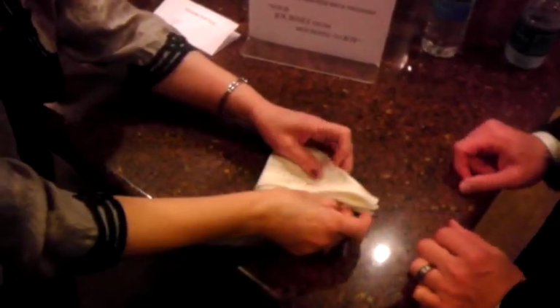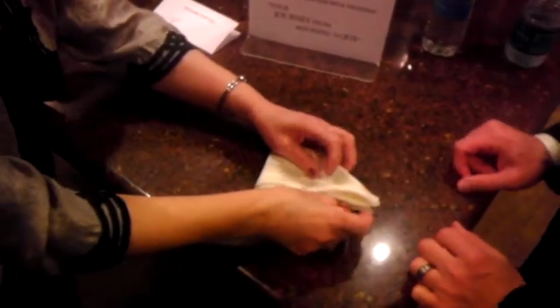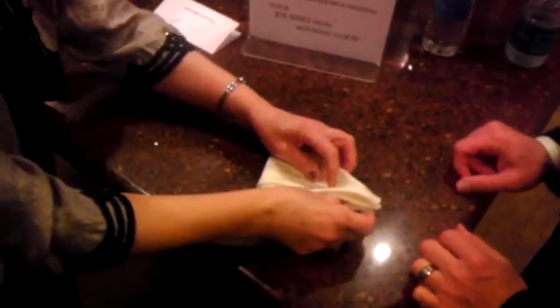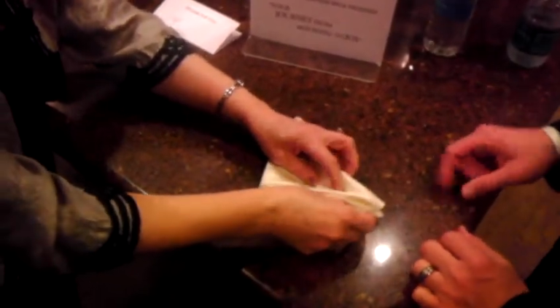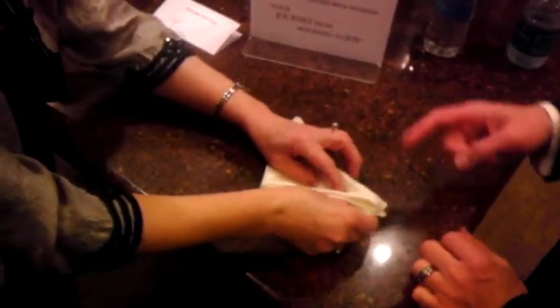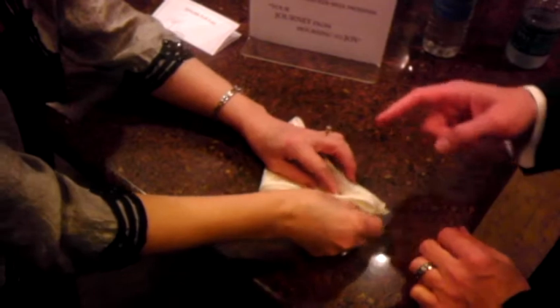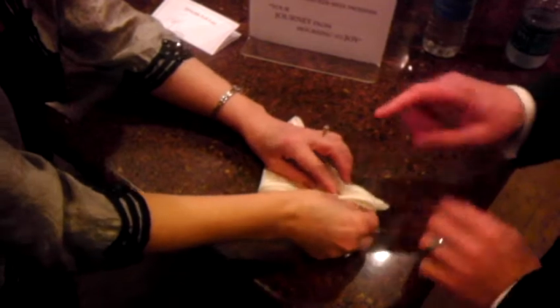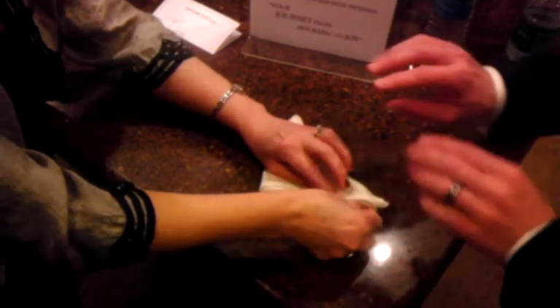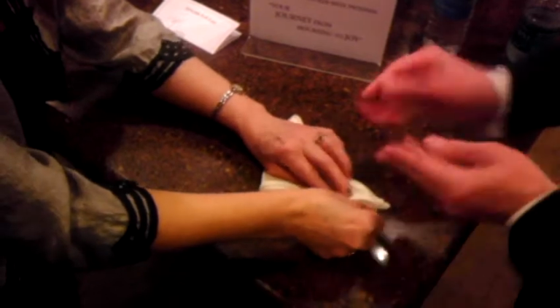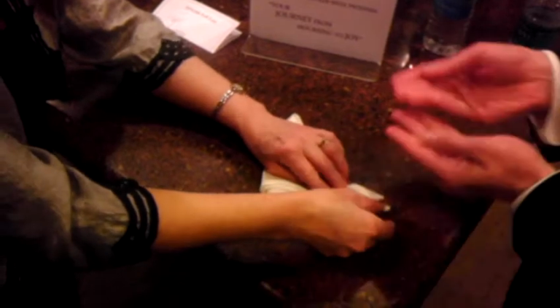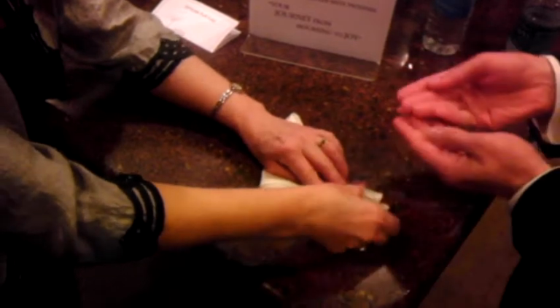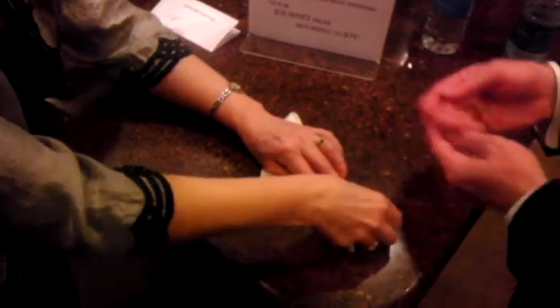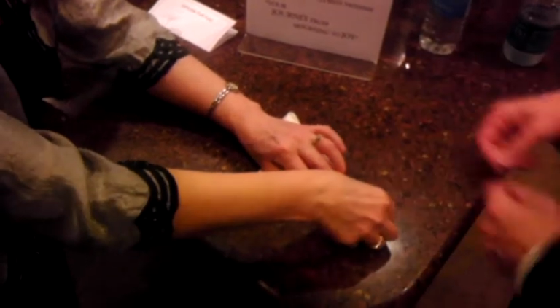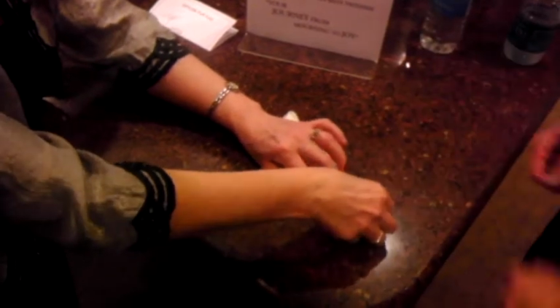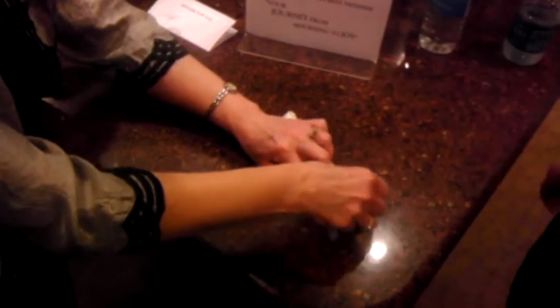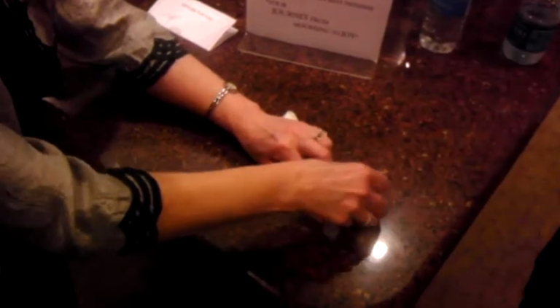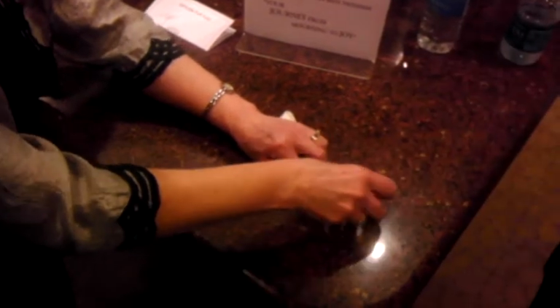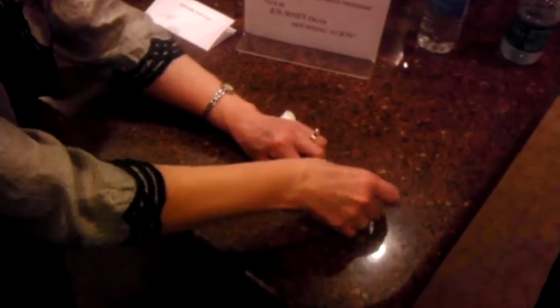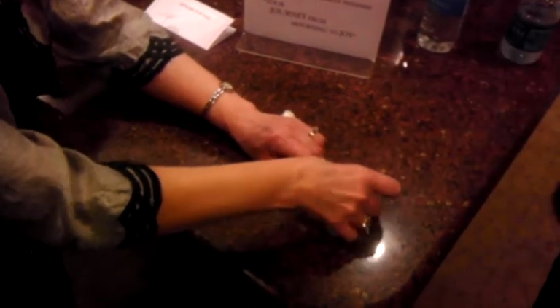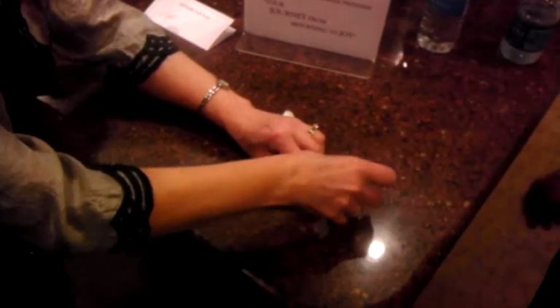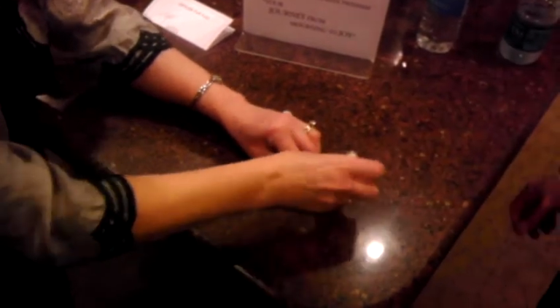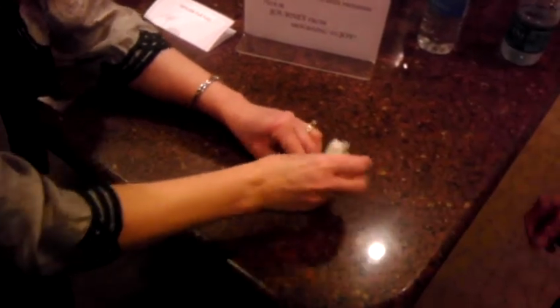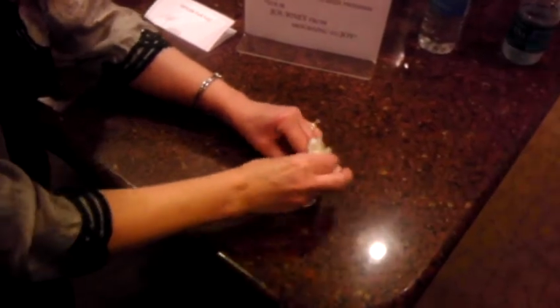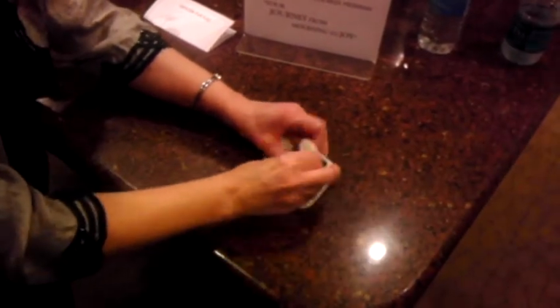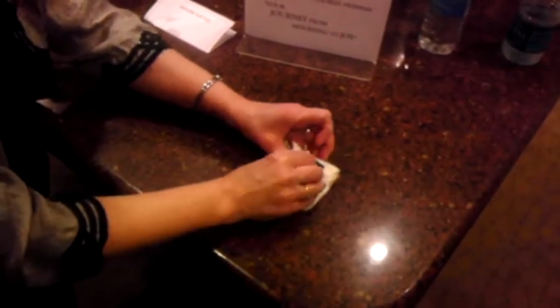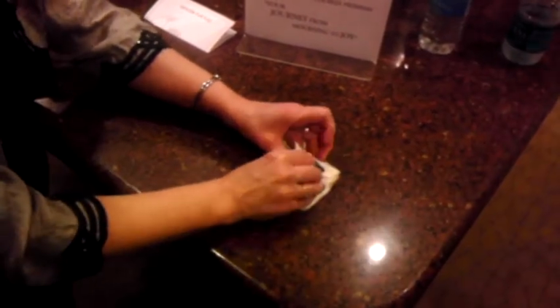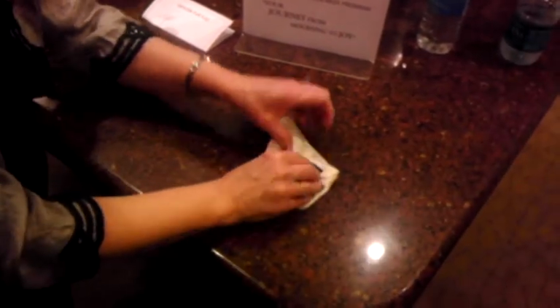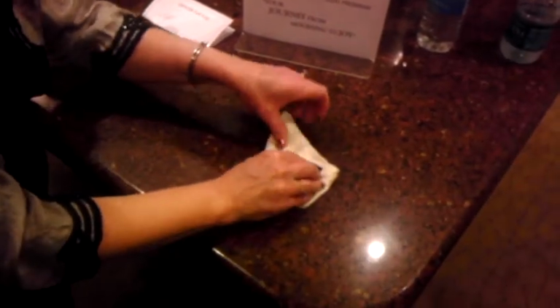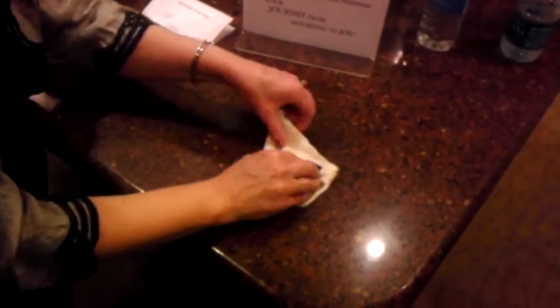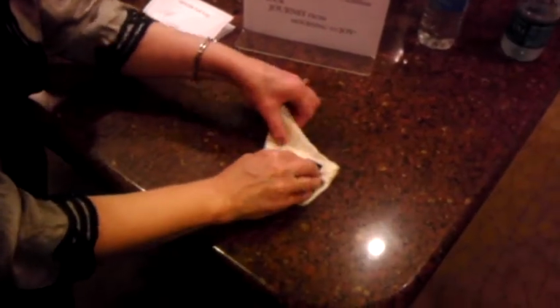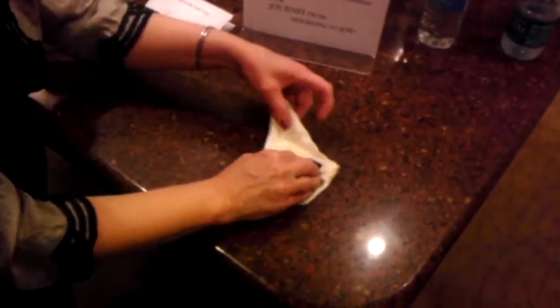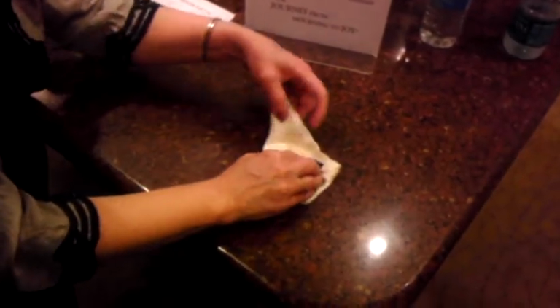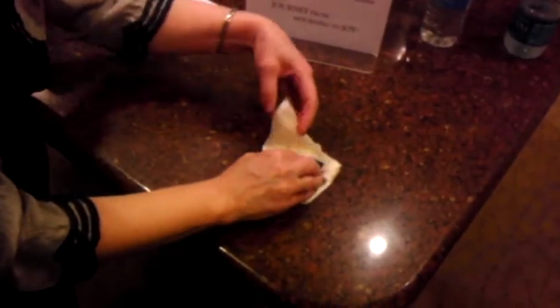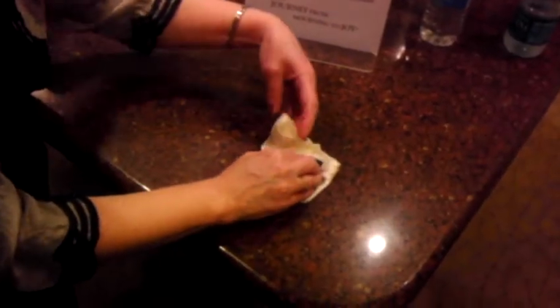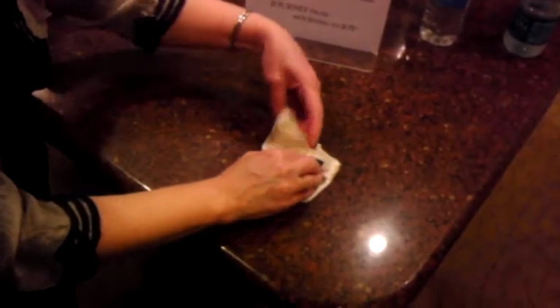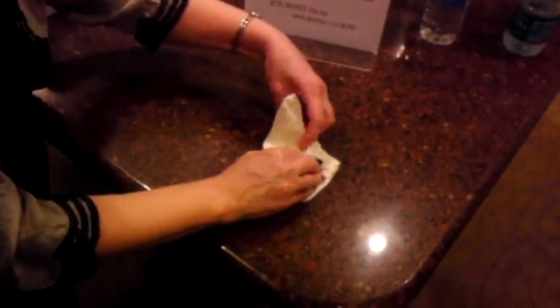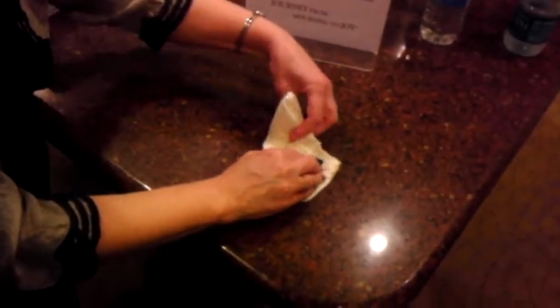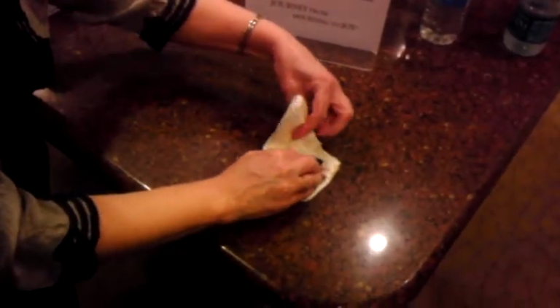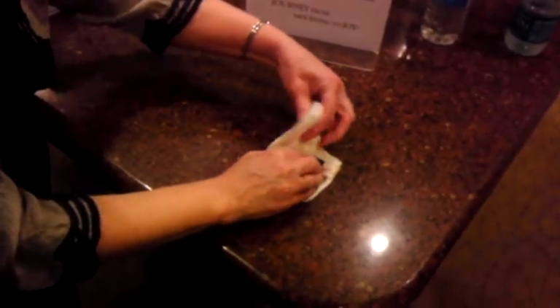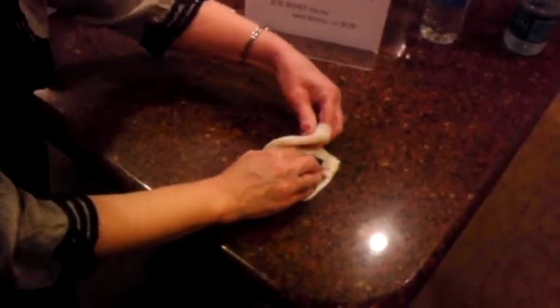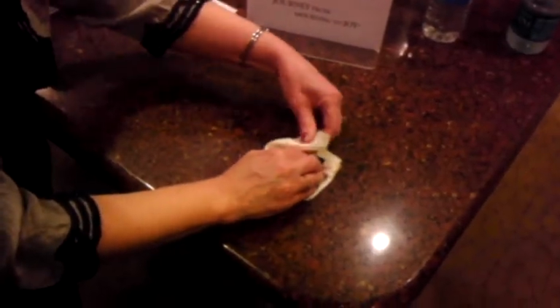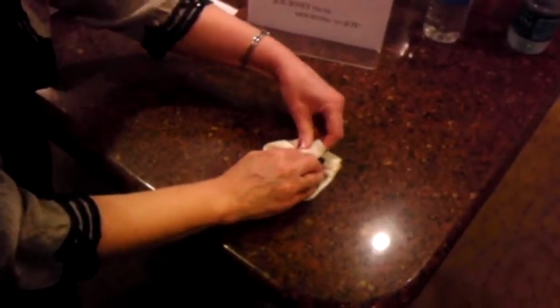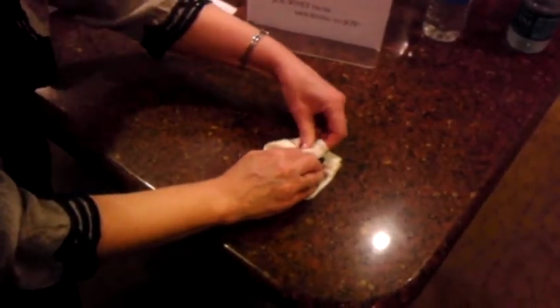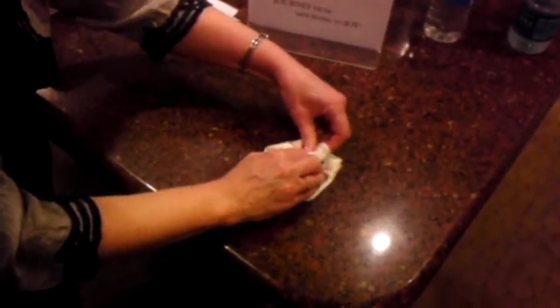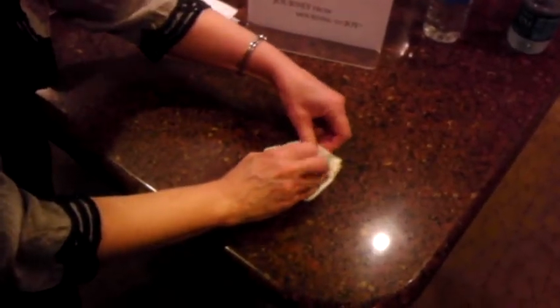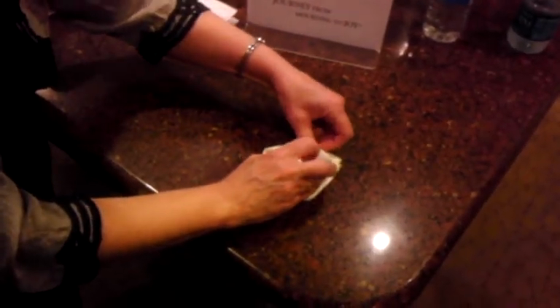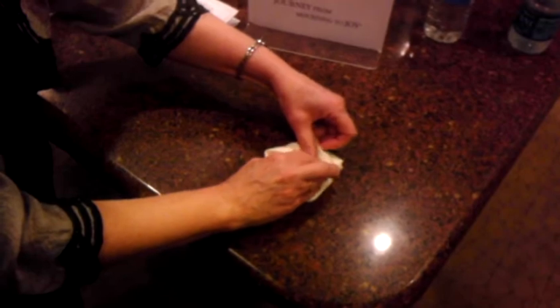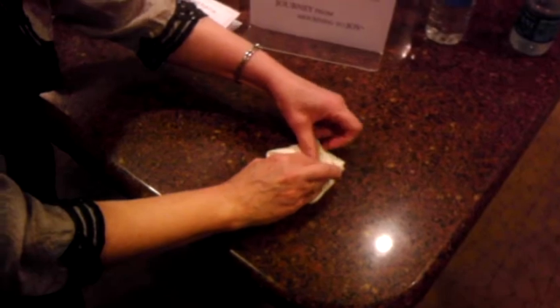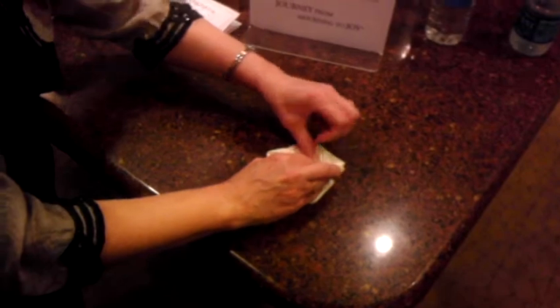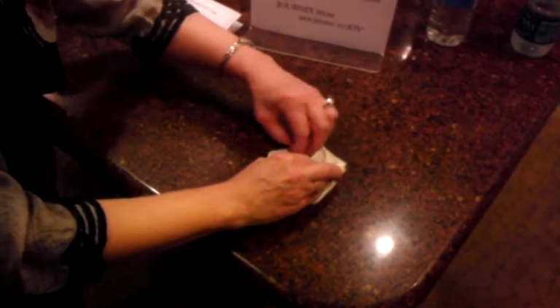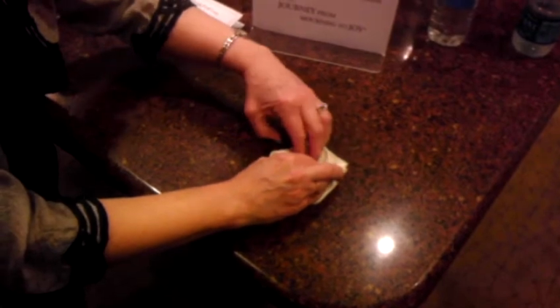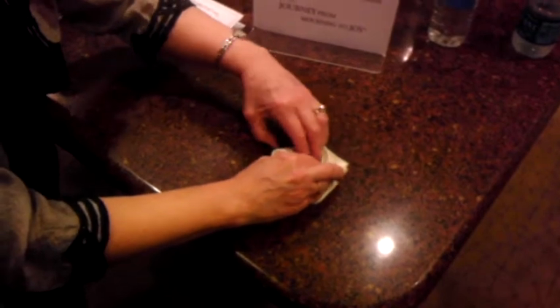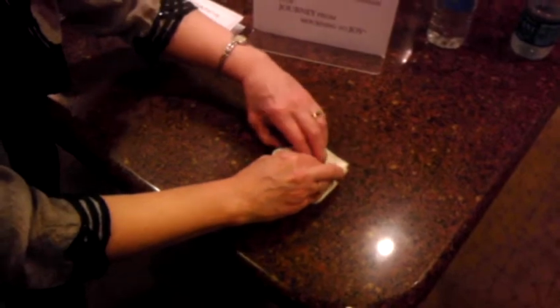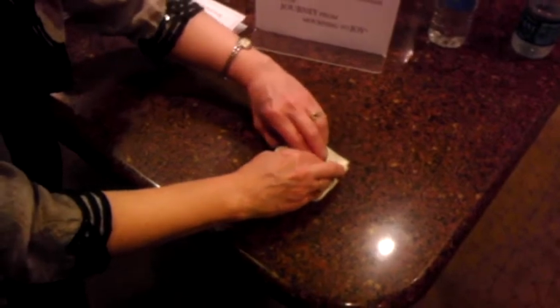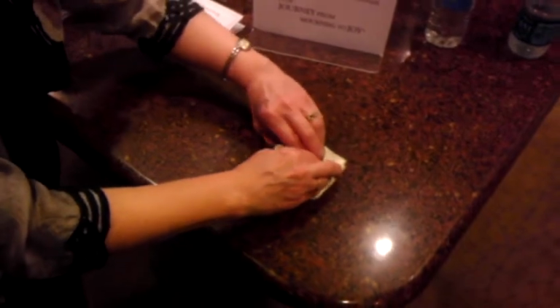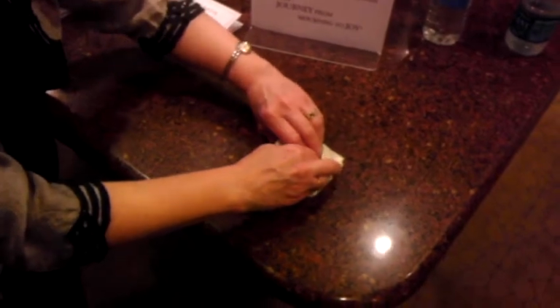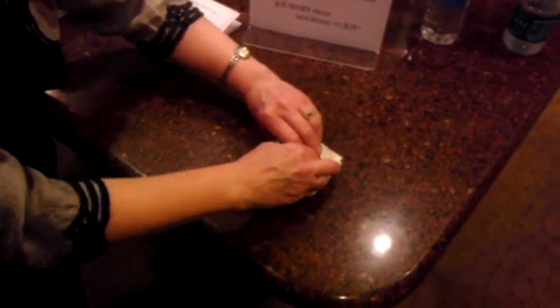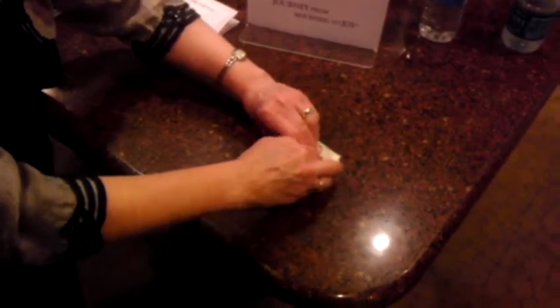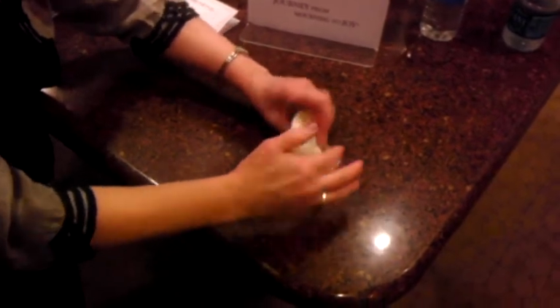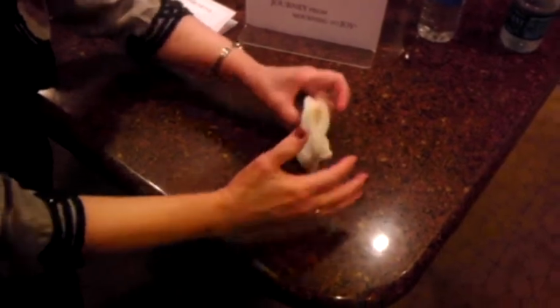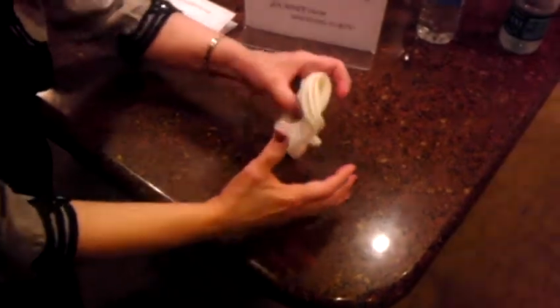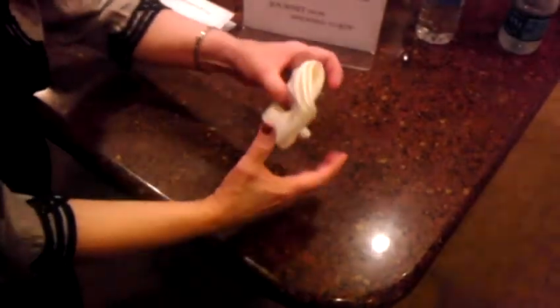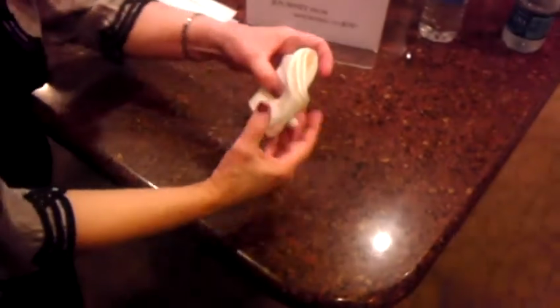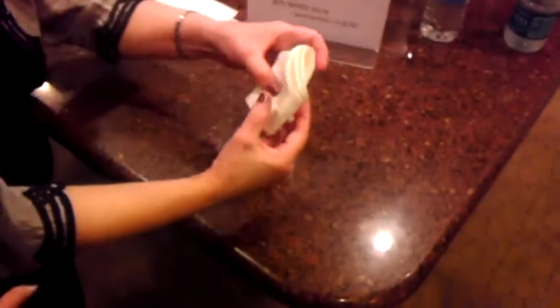And then you just tuck the edges. Tuck. Tuck. Voila!